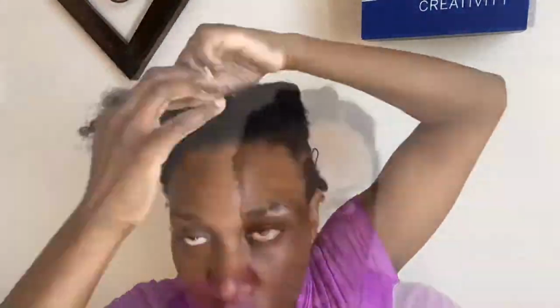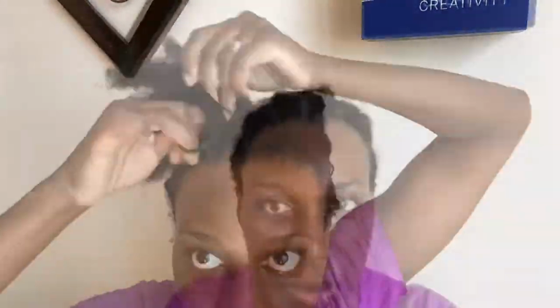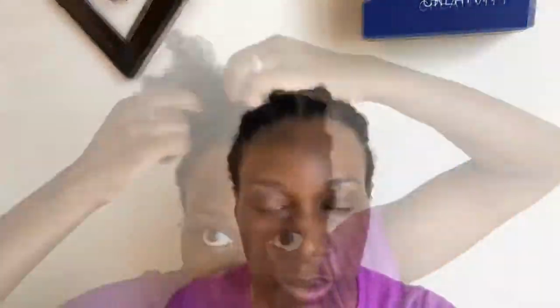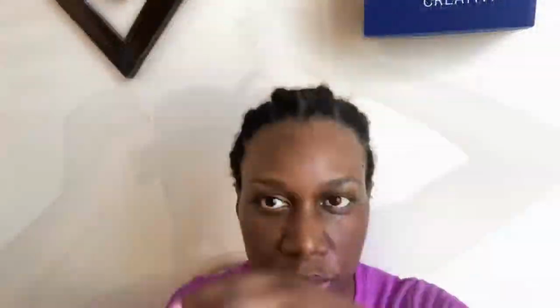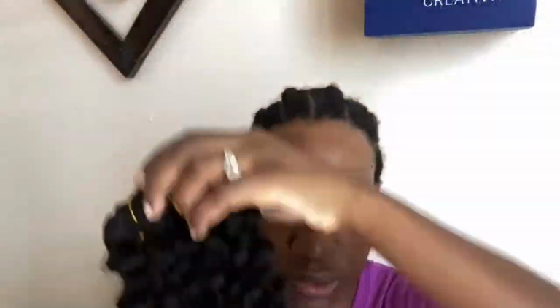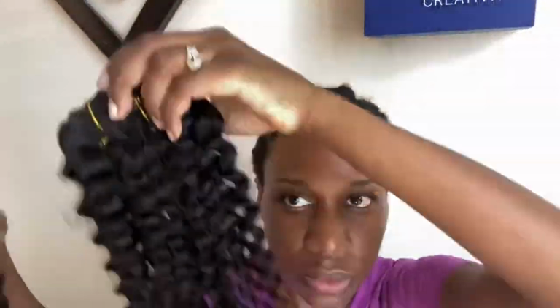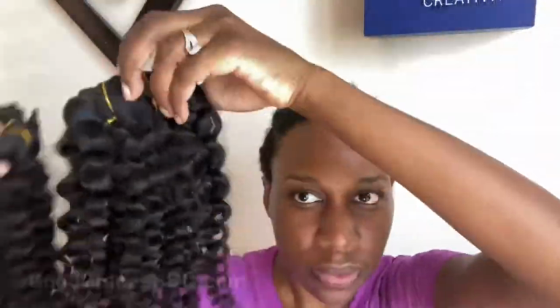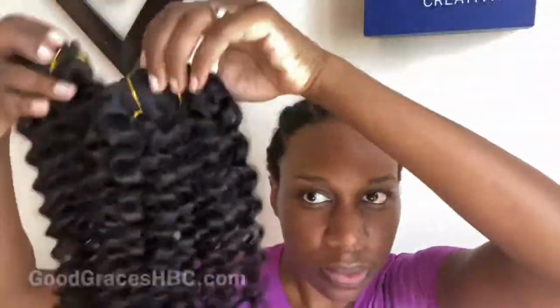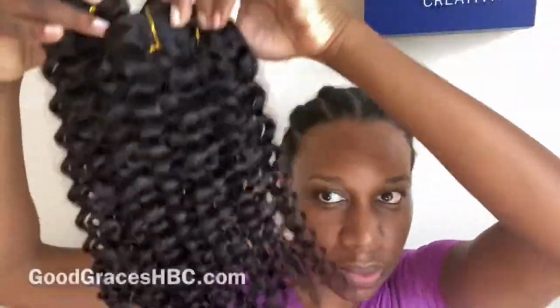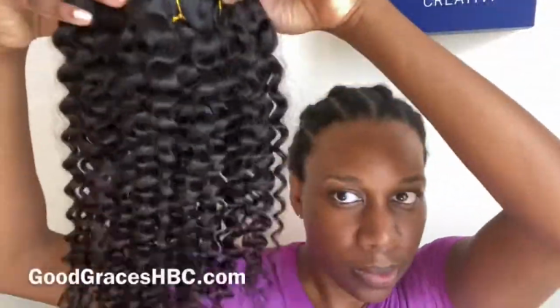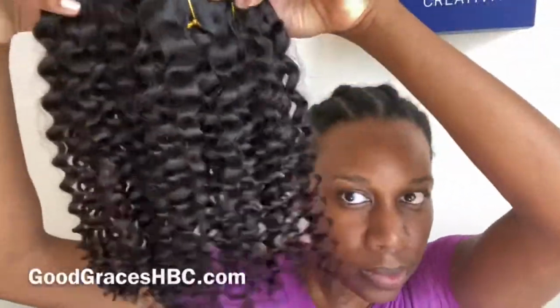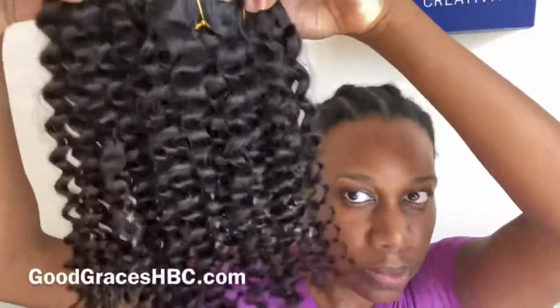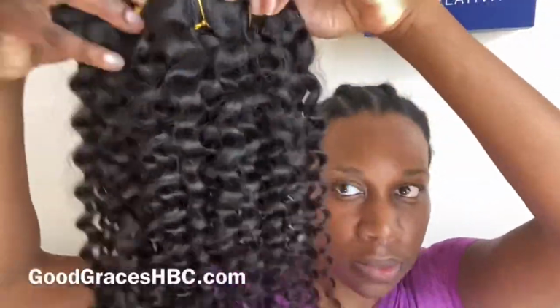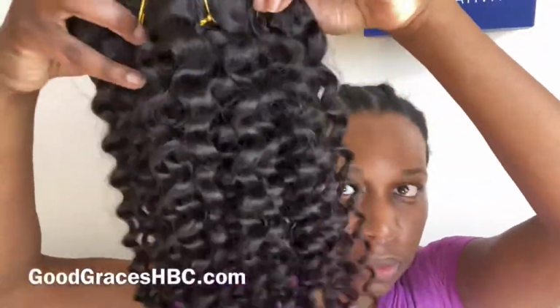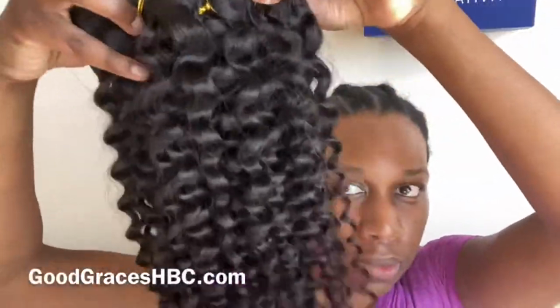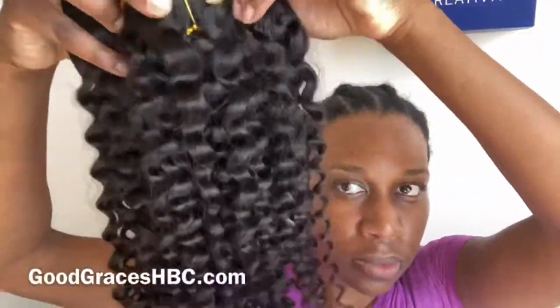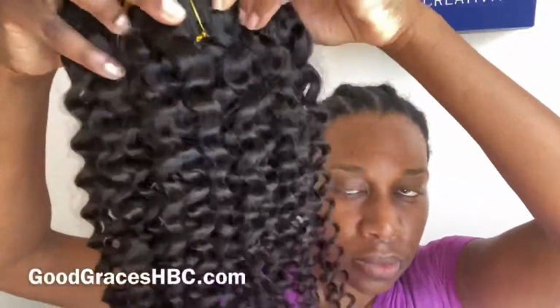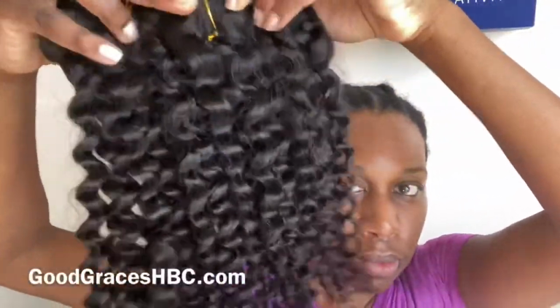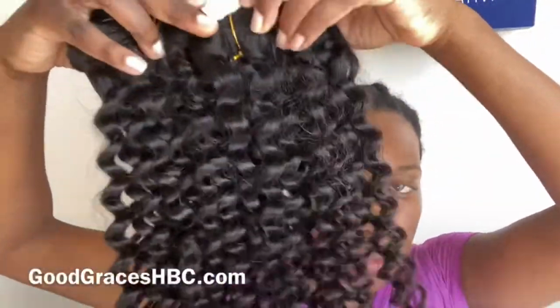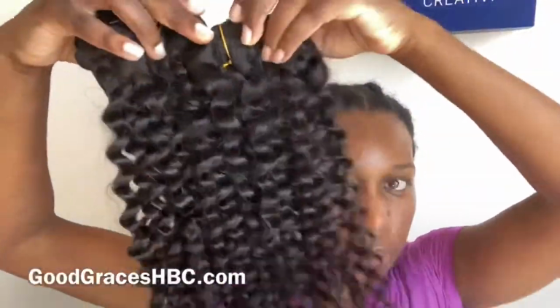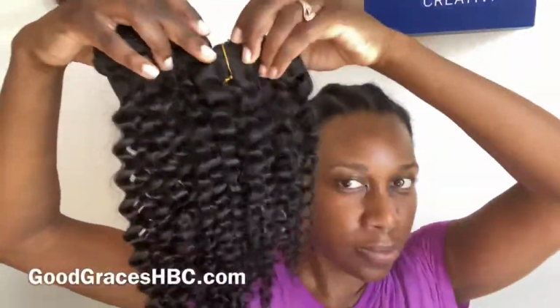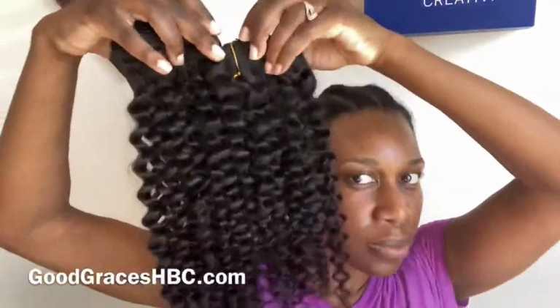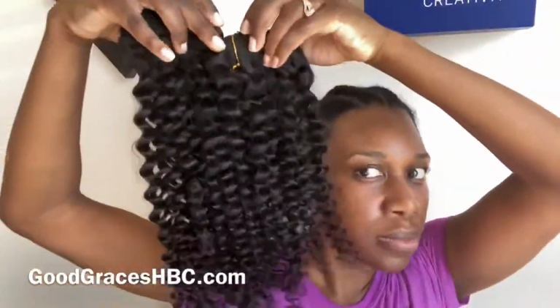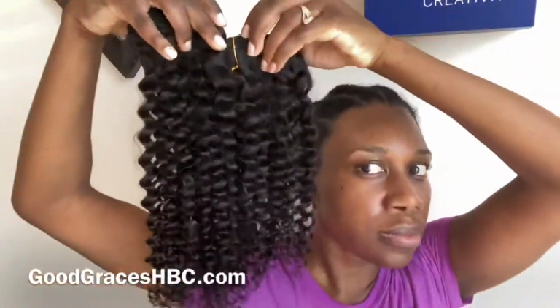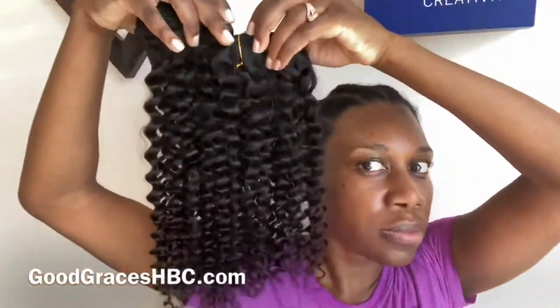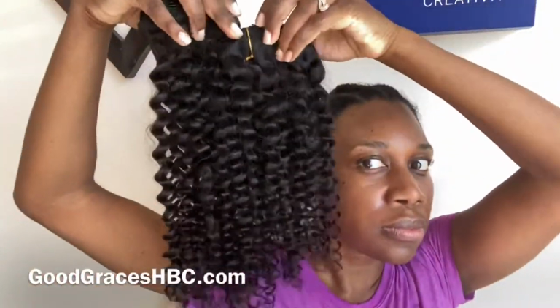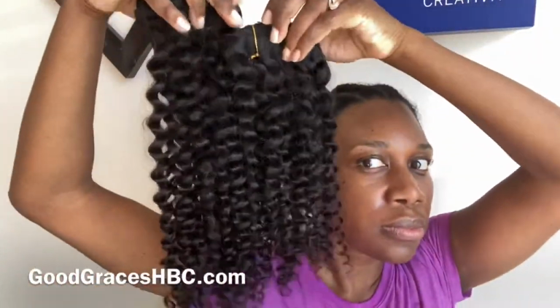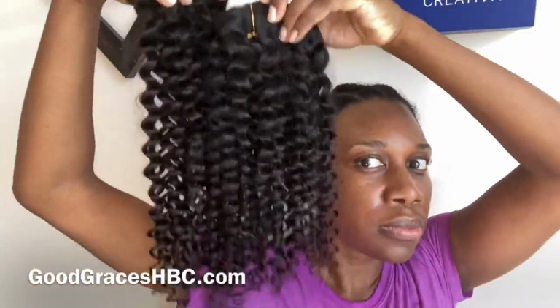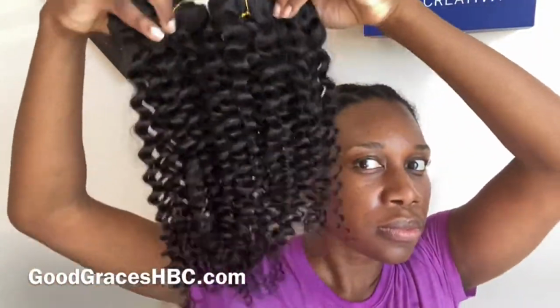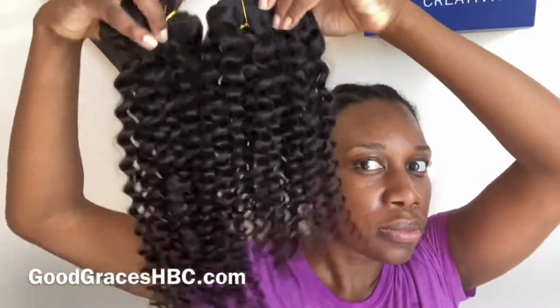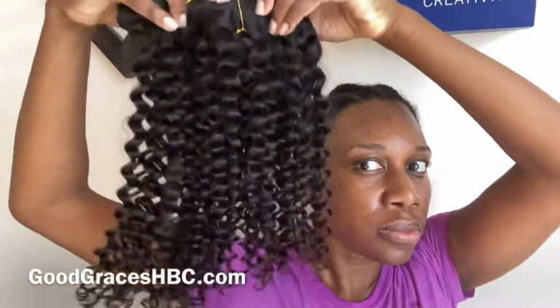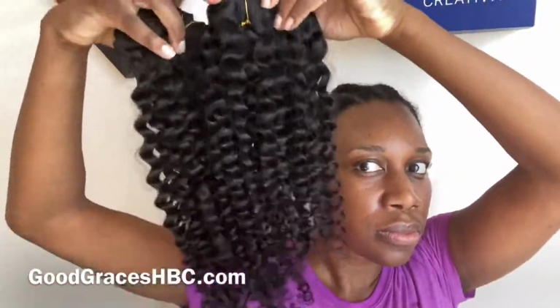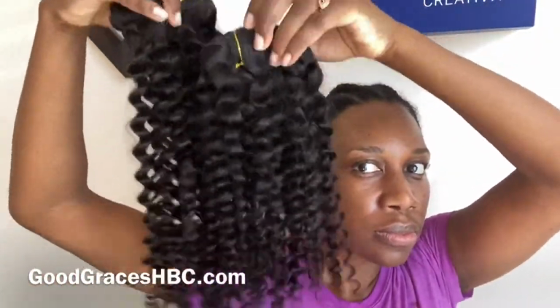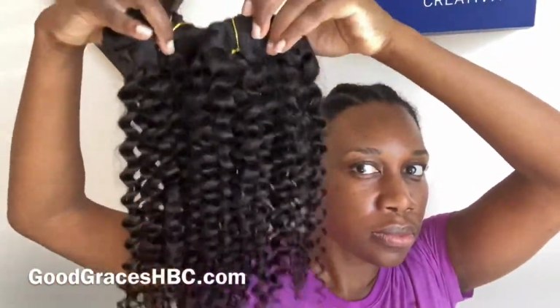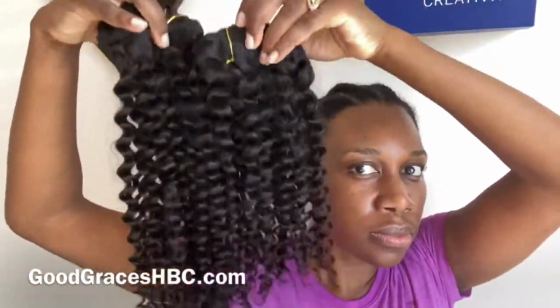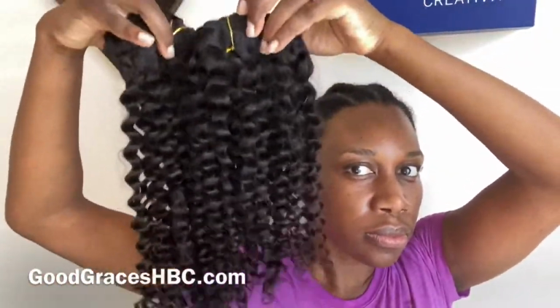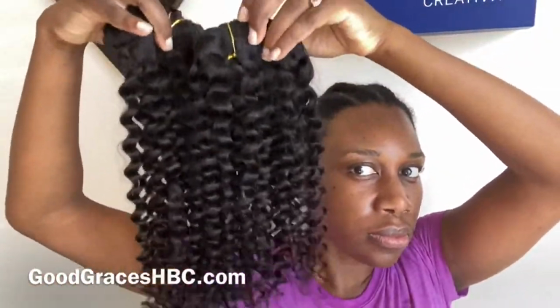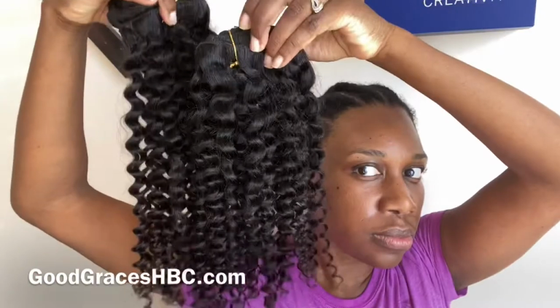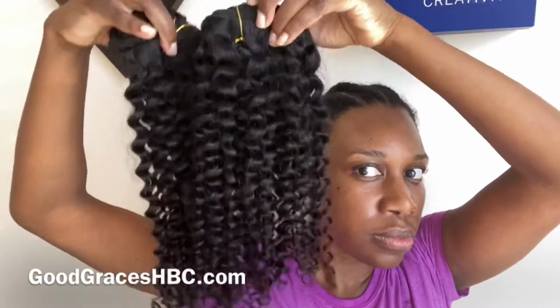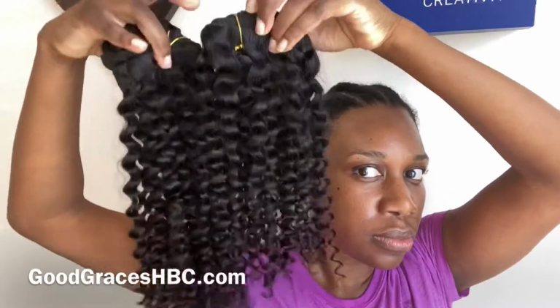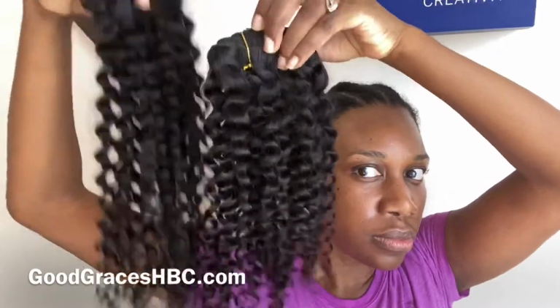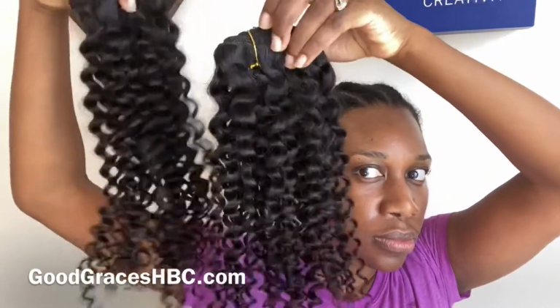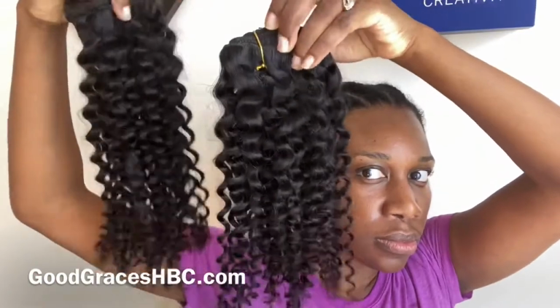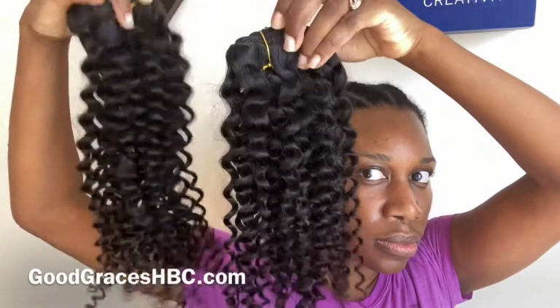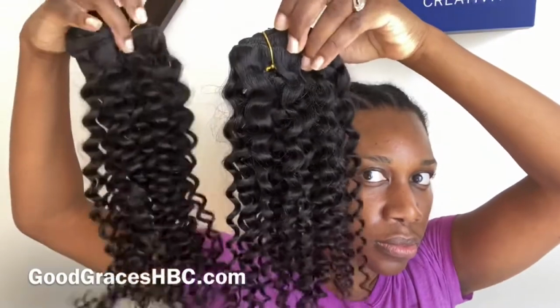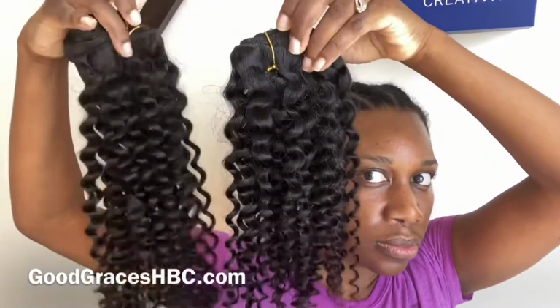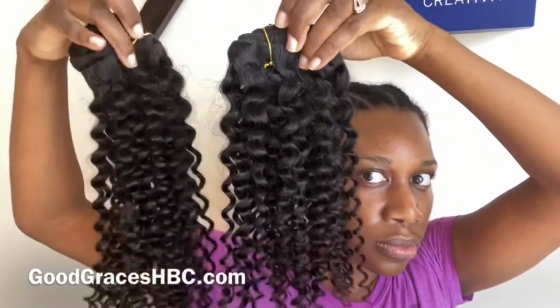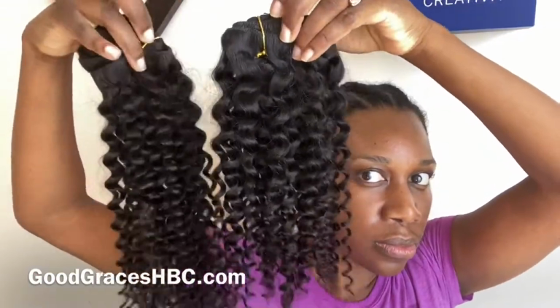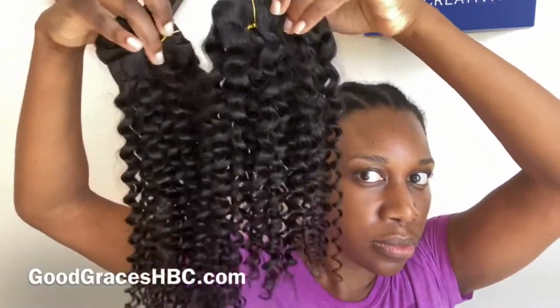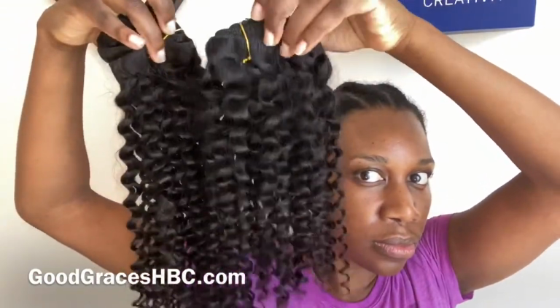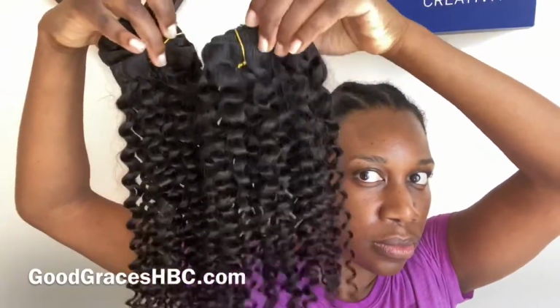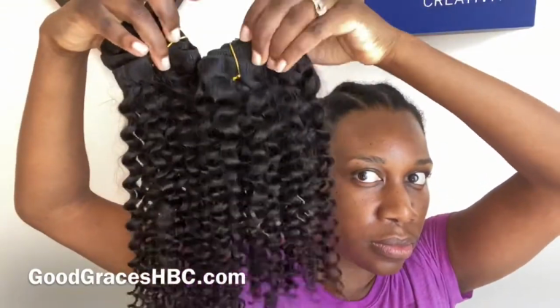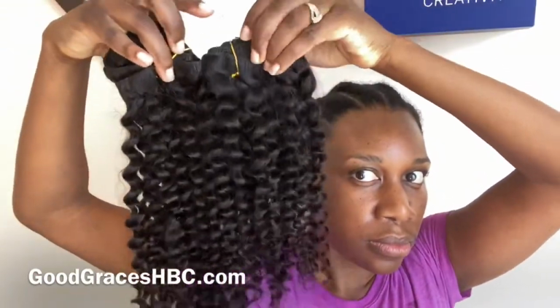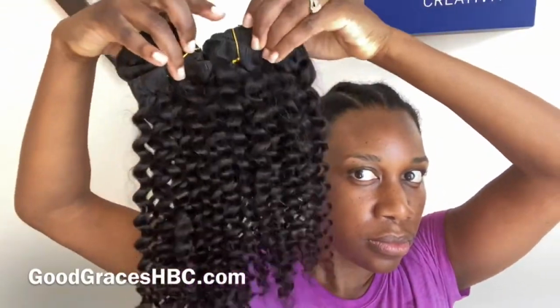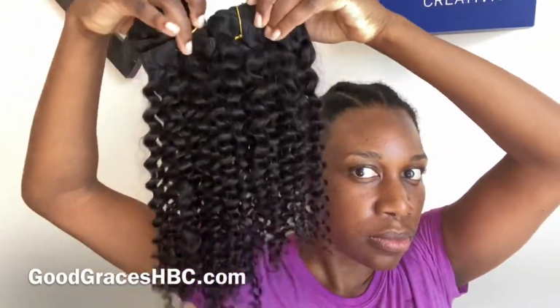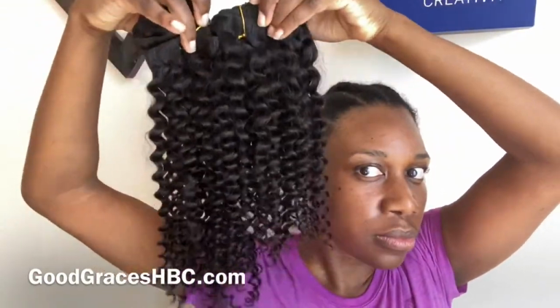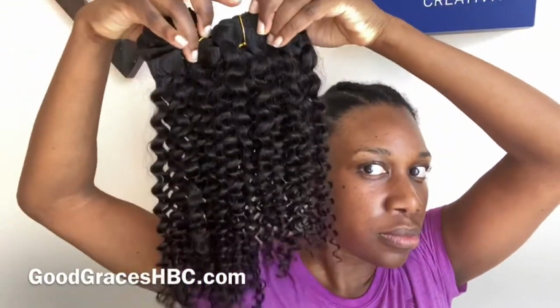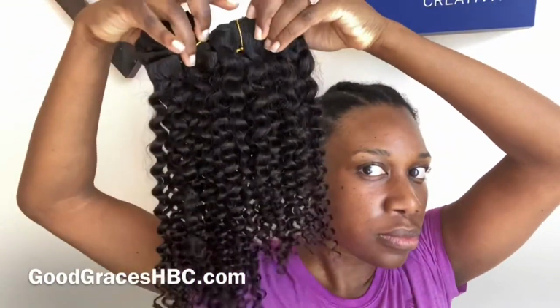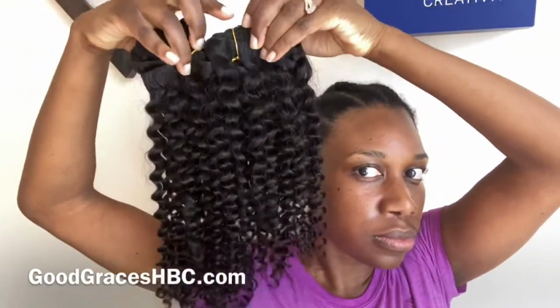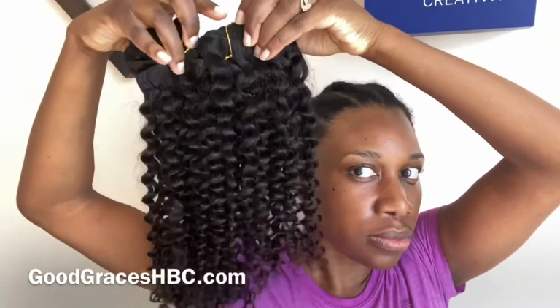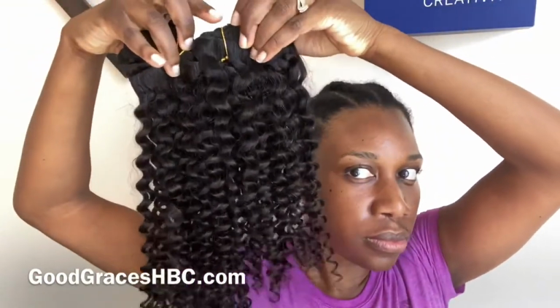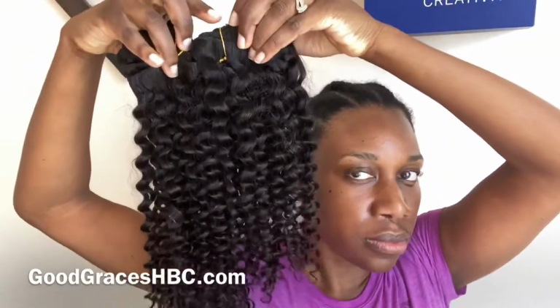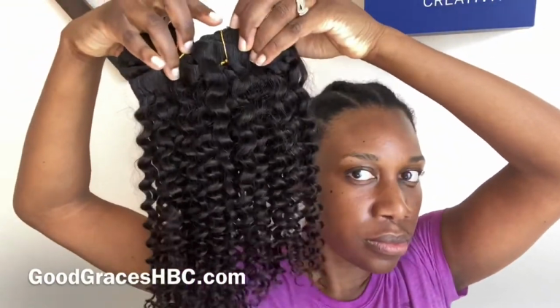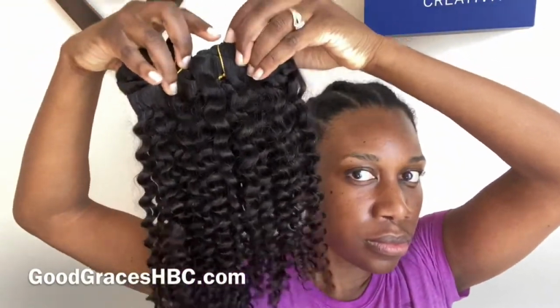I'm using Indian clip-ins from goodgraceshbc.com in sizes 18 inch and 16 inch.